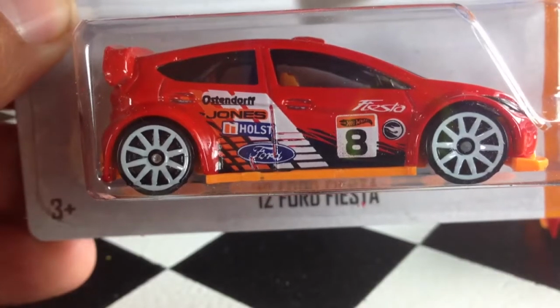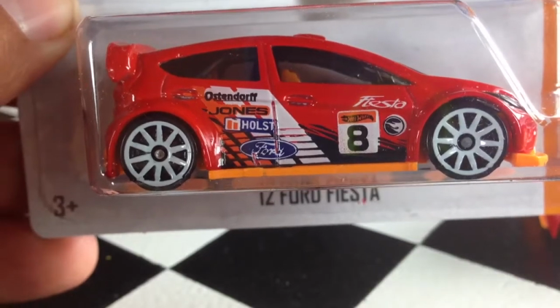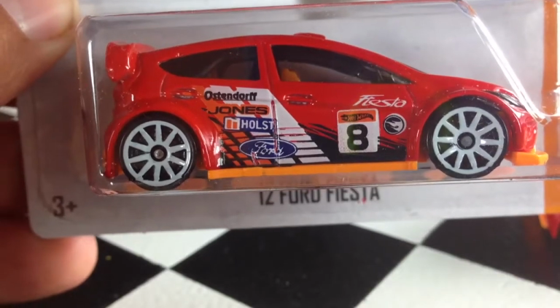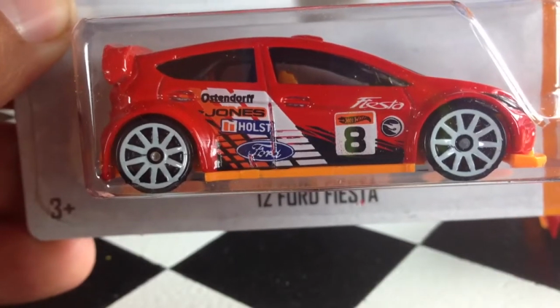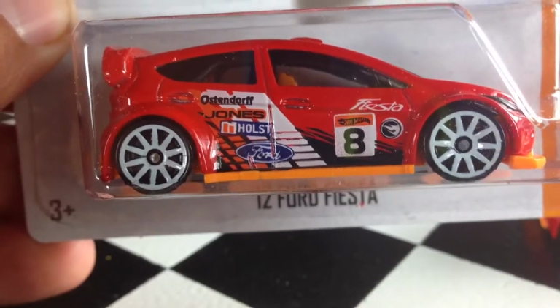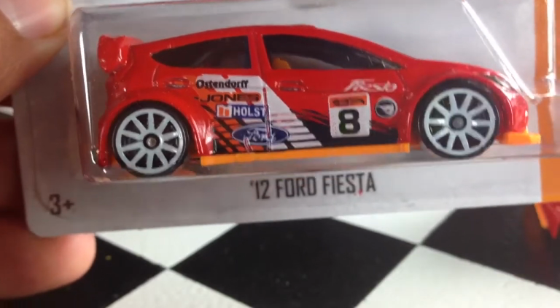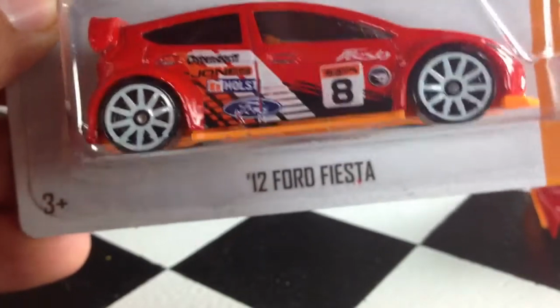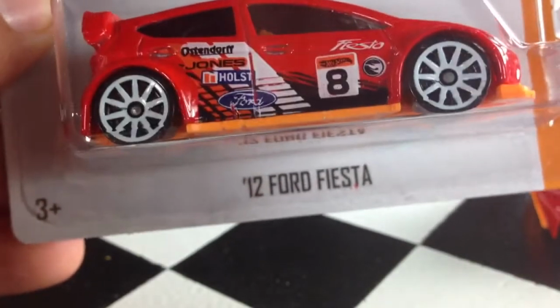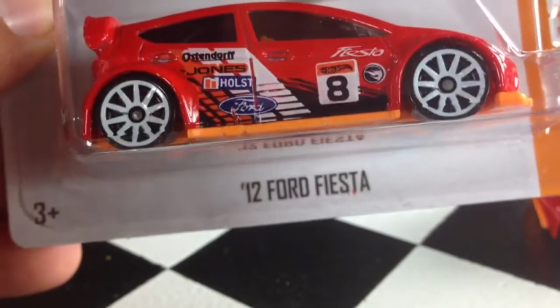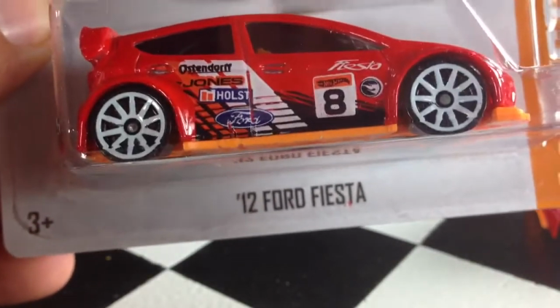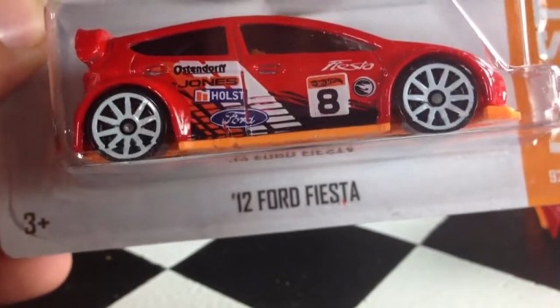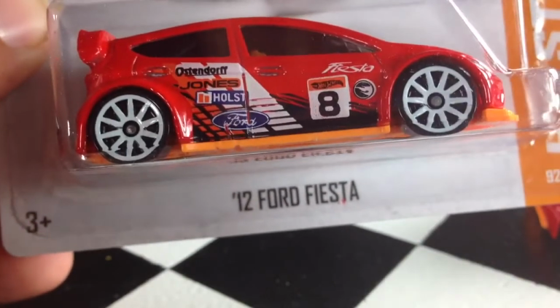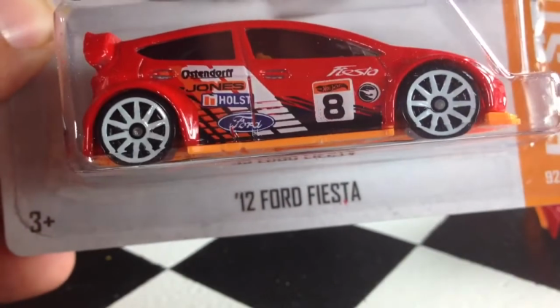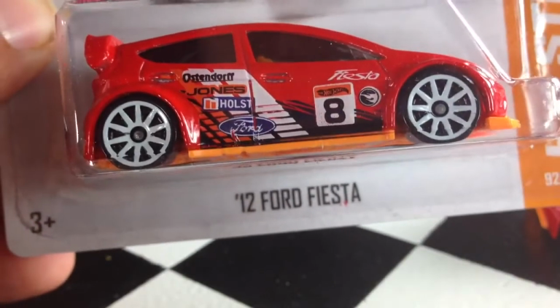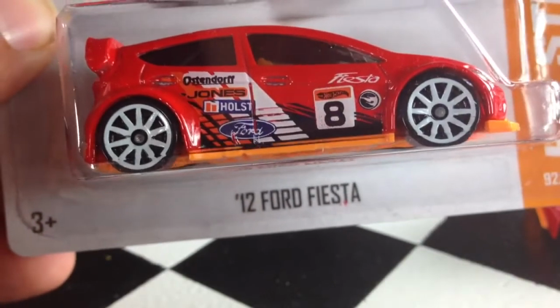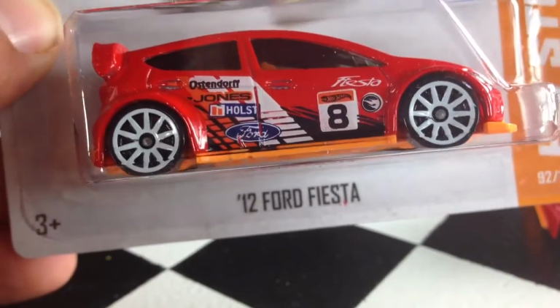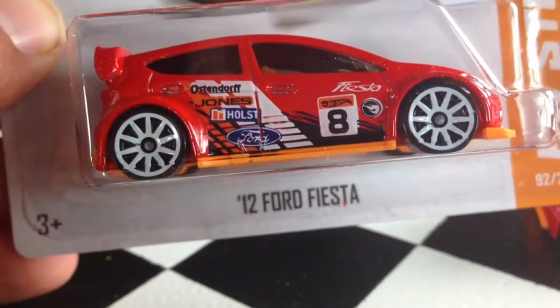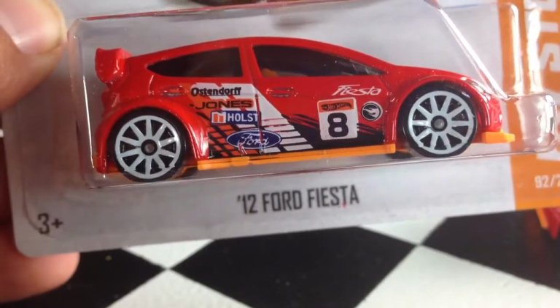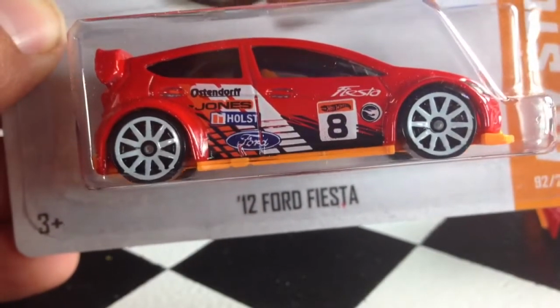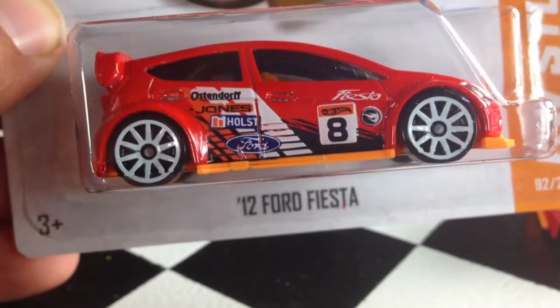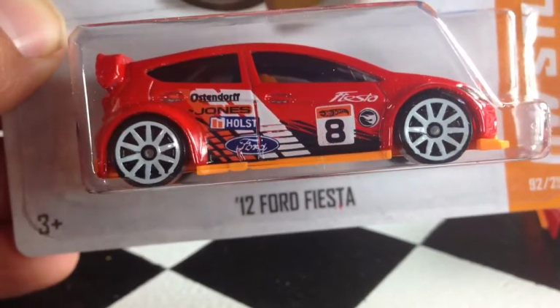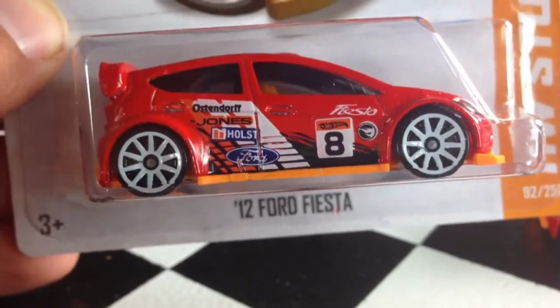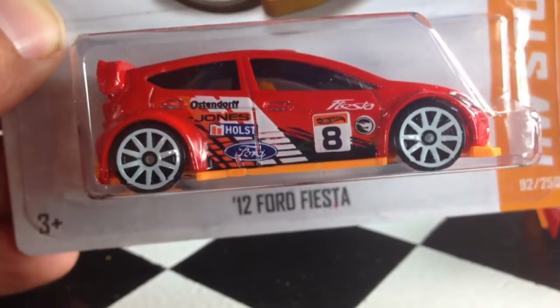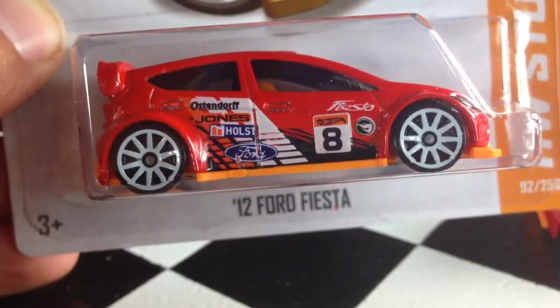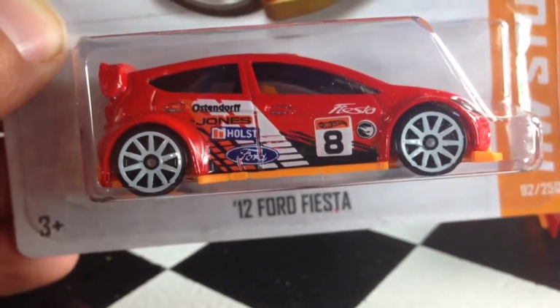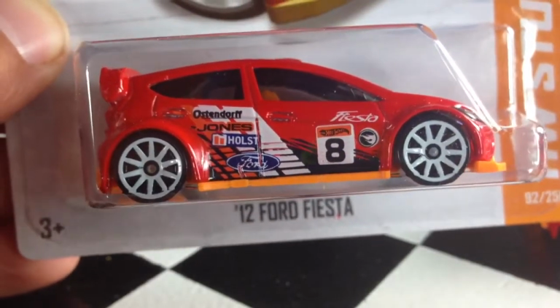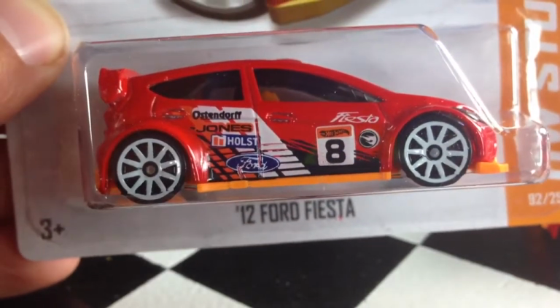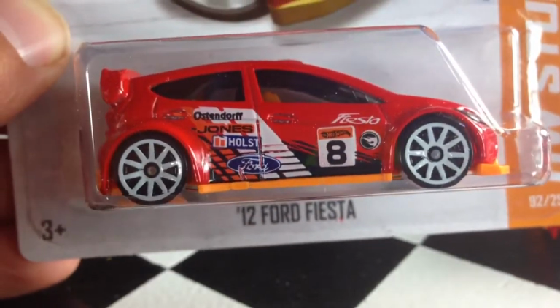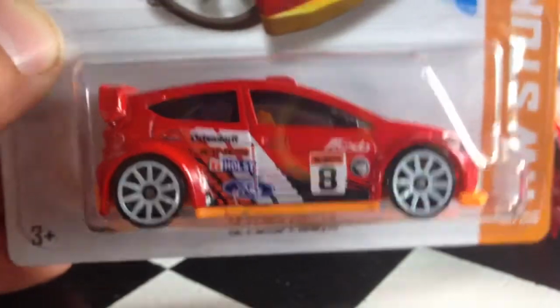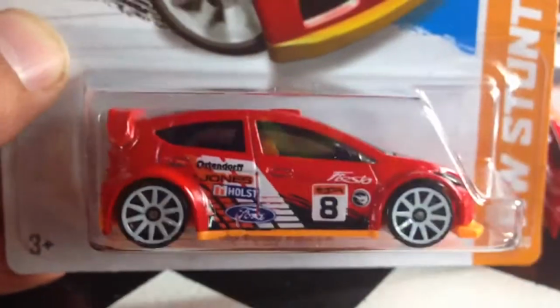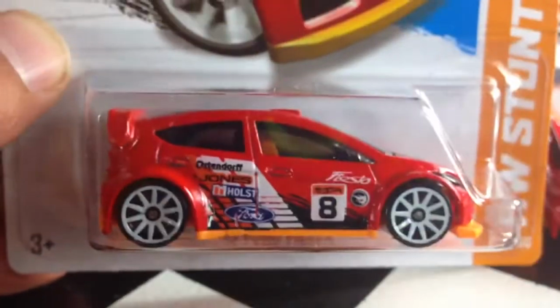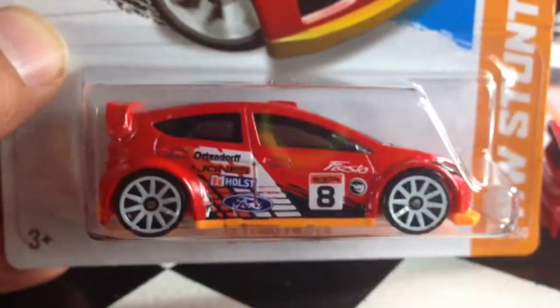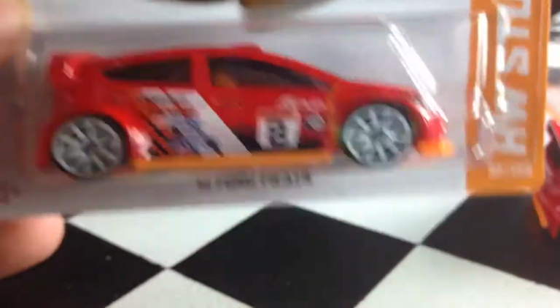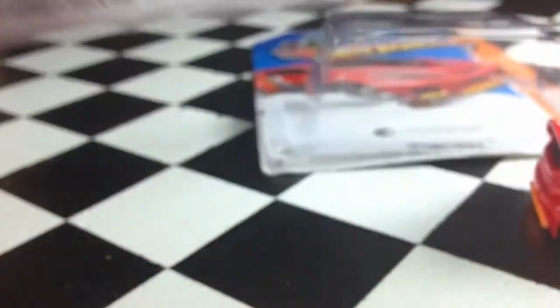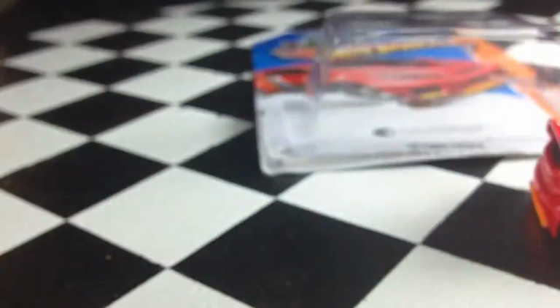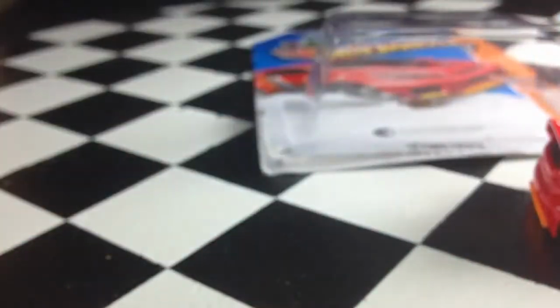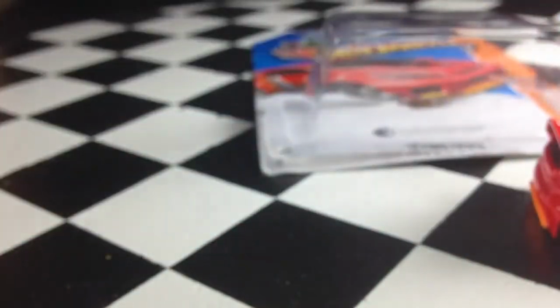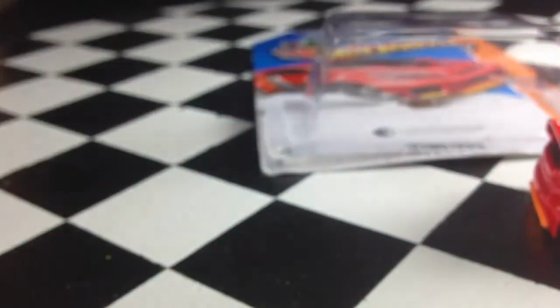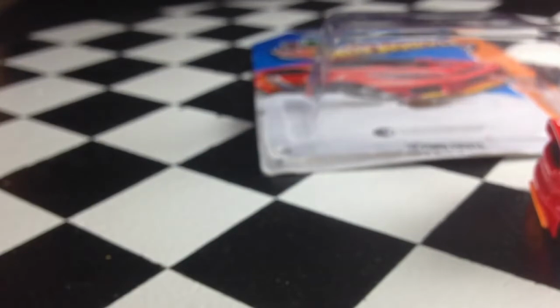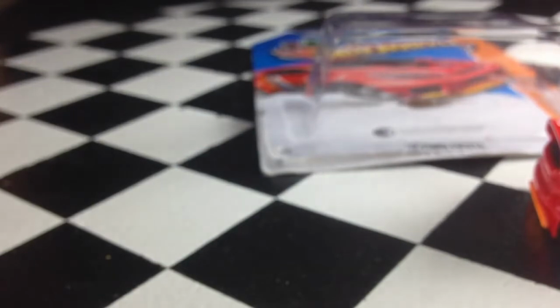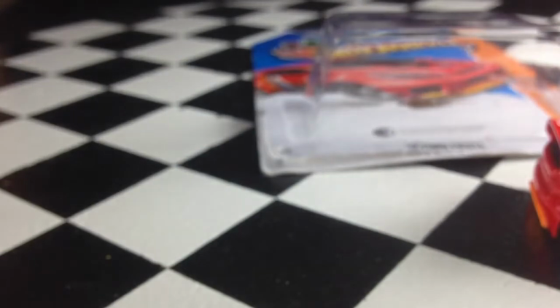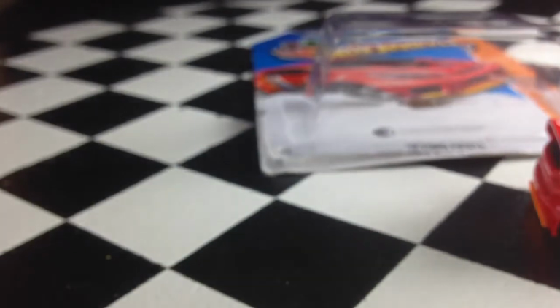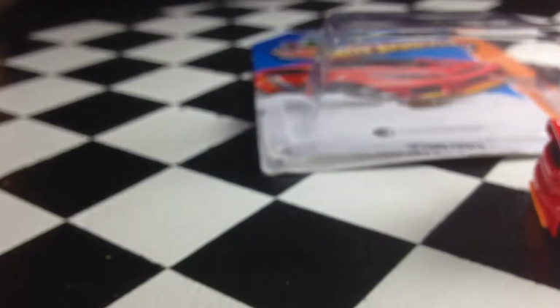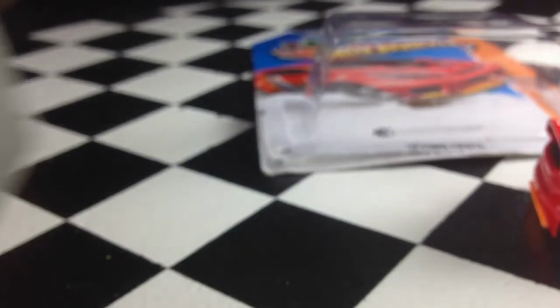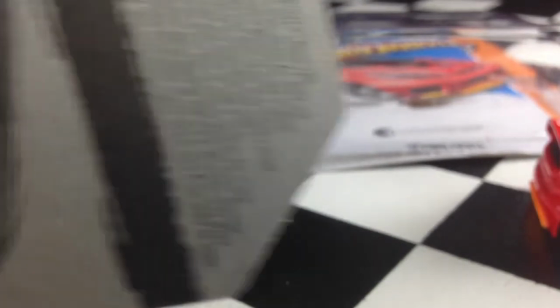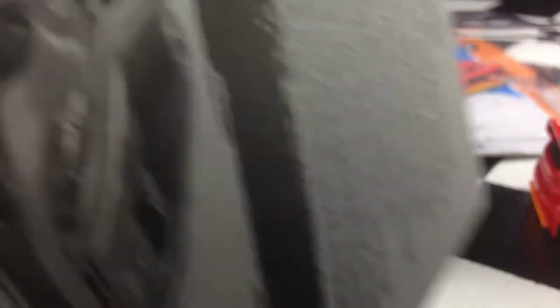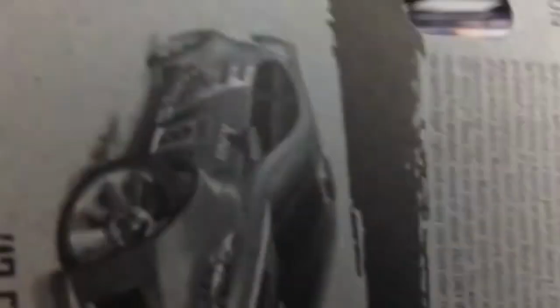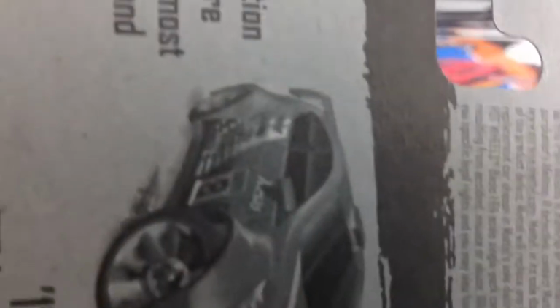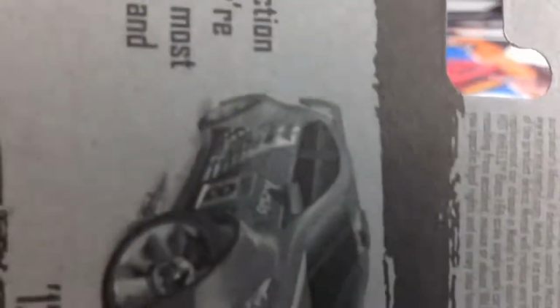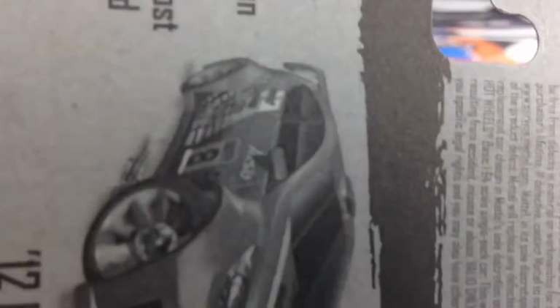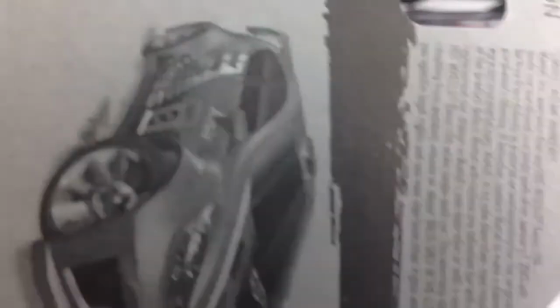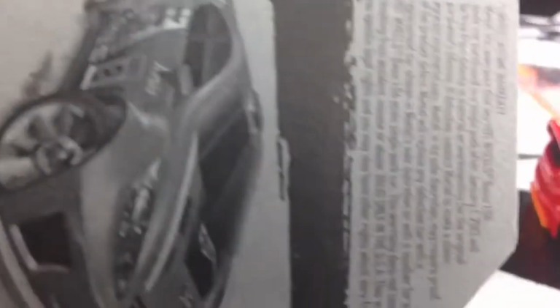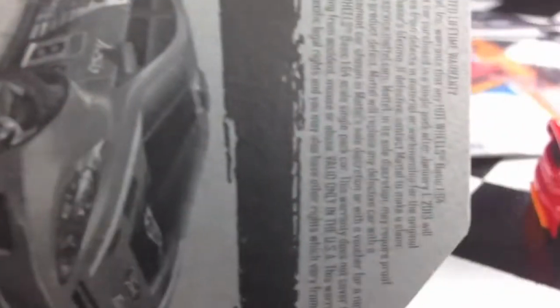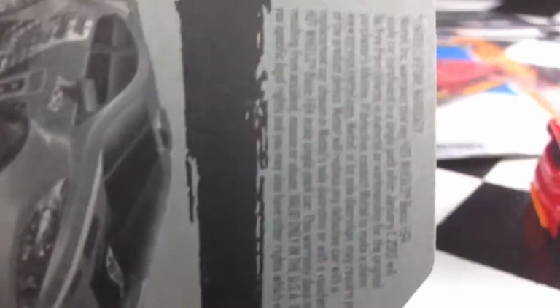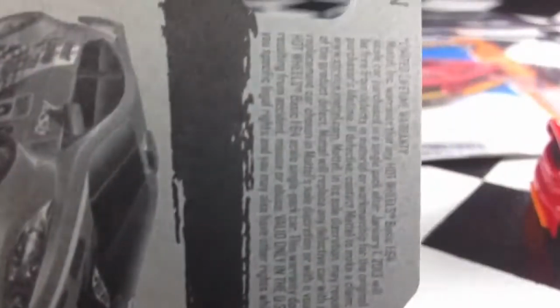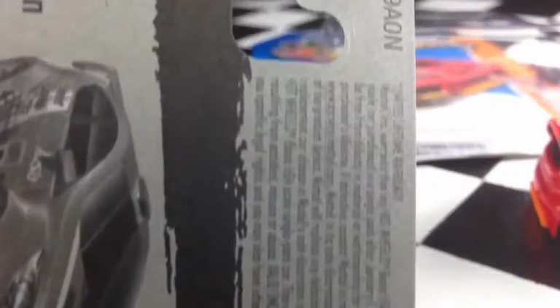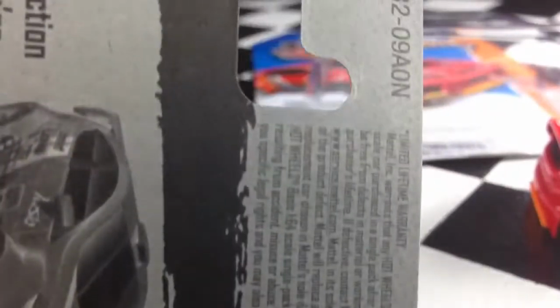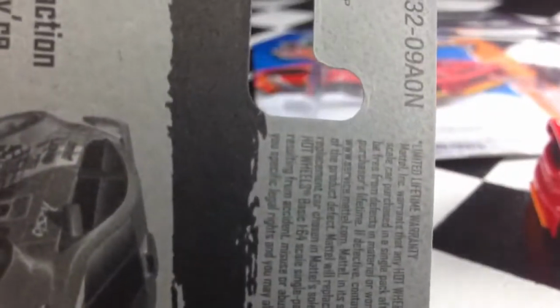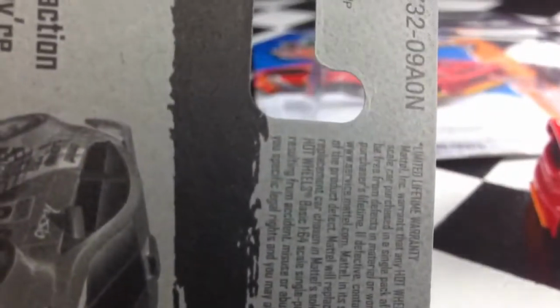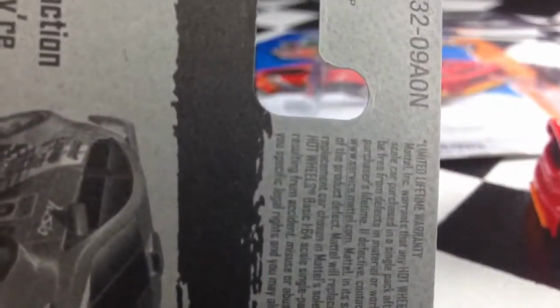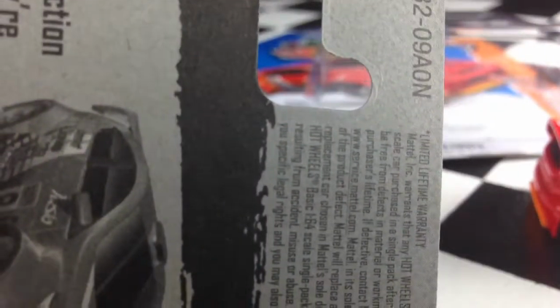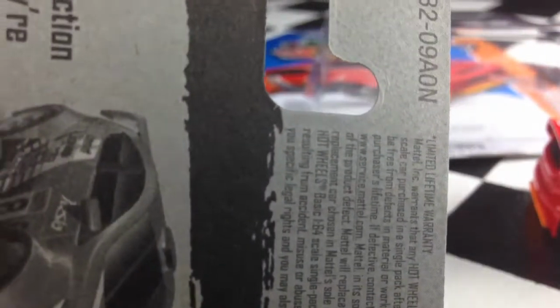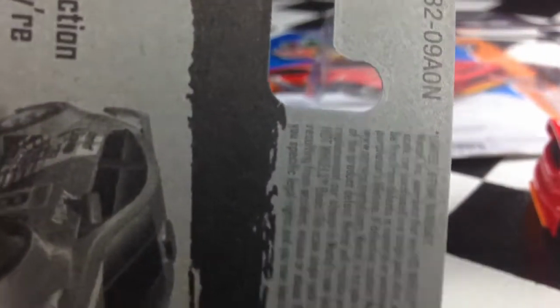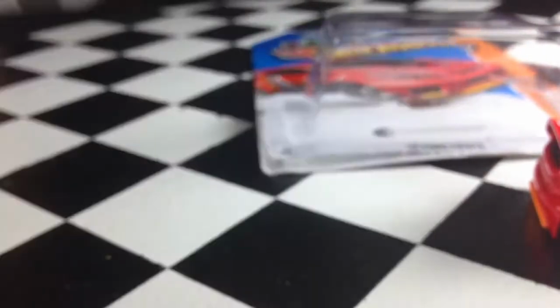Hey, how's it going? Looking at the 2013 Ford Fiesta. This is the N-Case regular treasure hunt, N-Case.